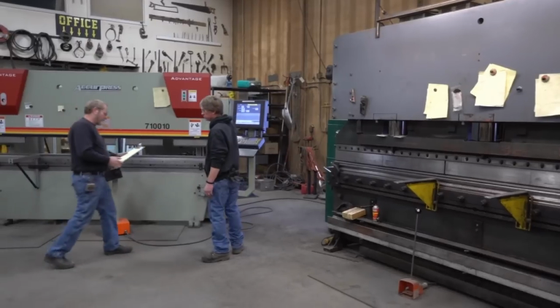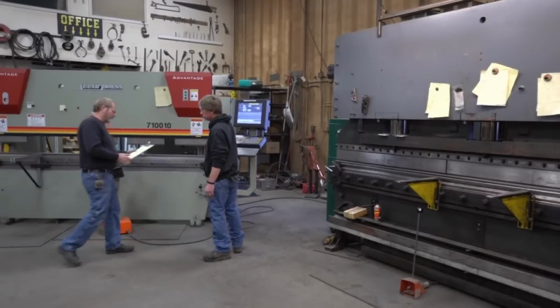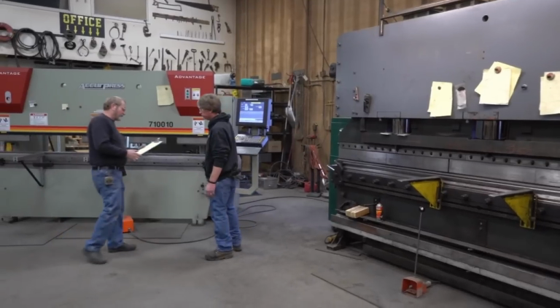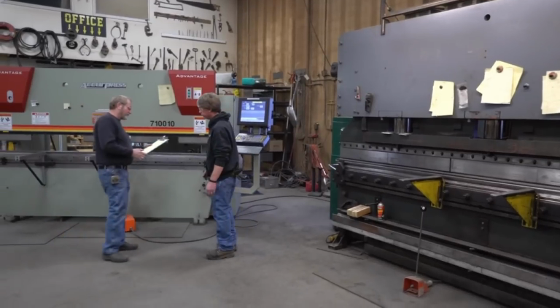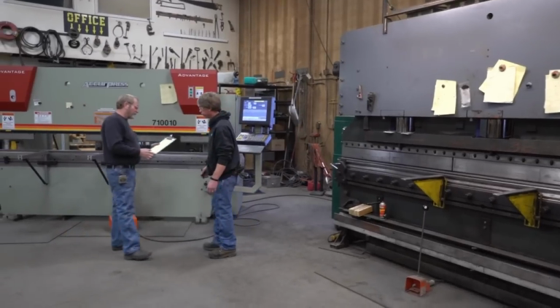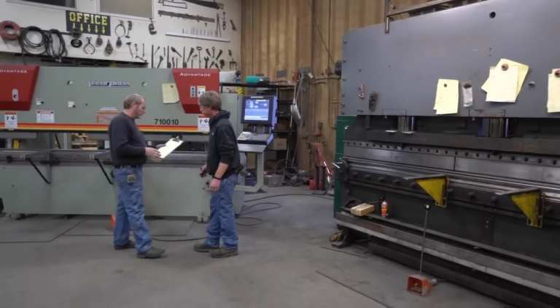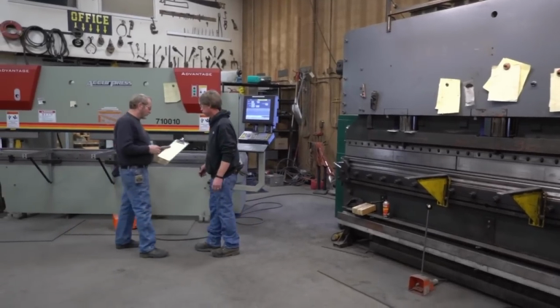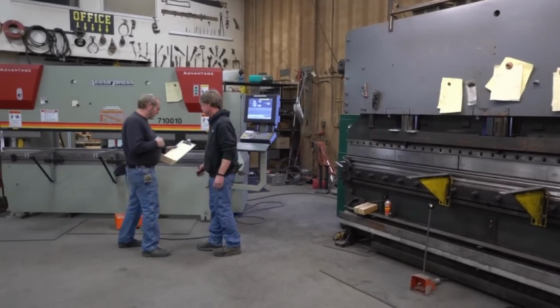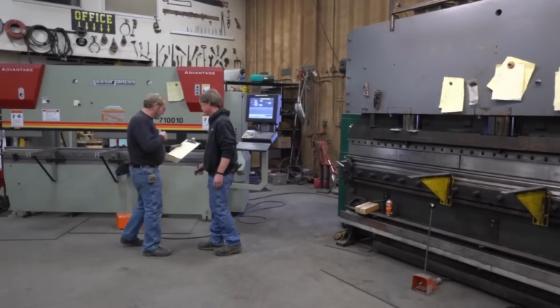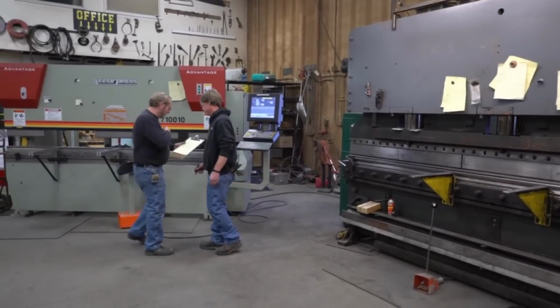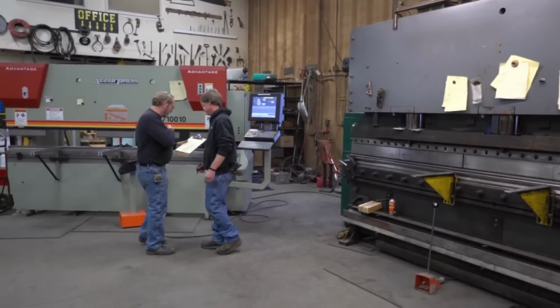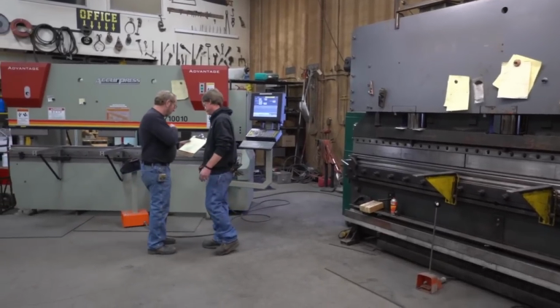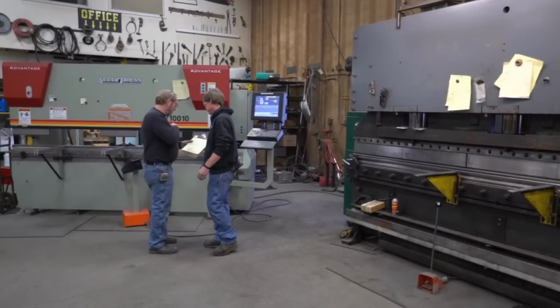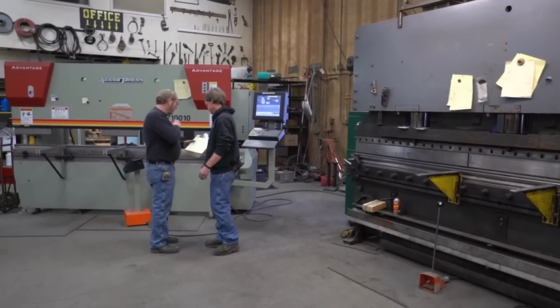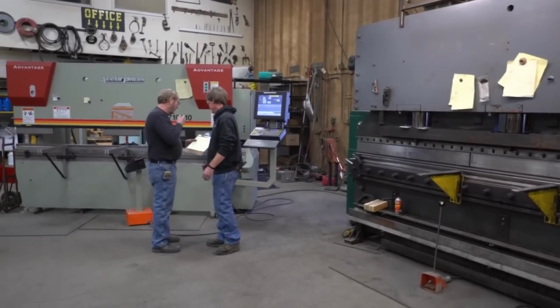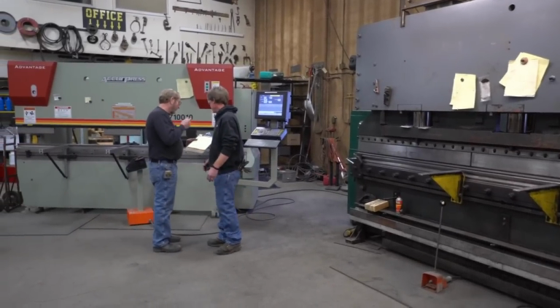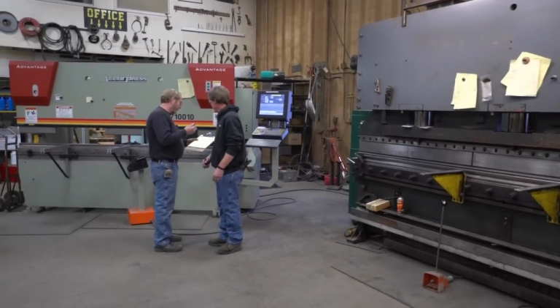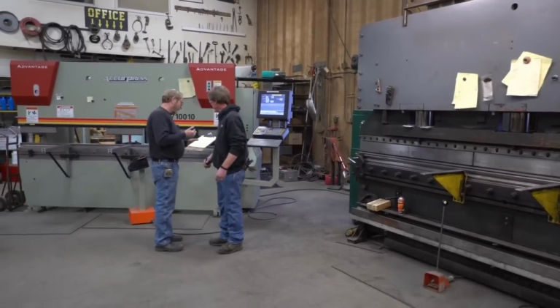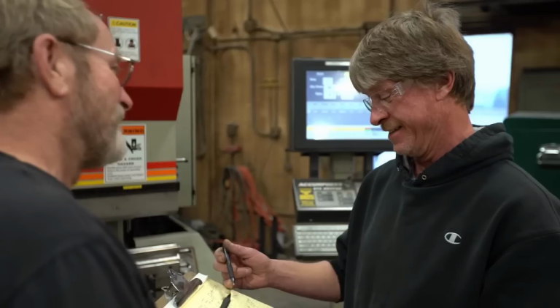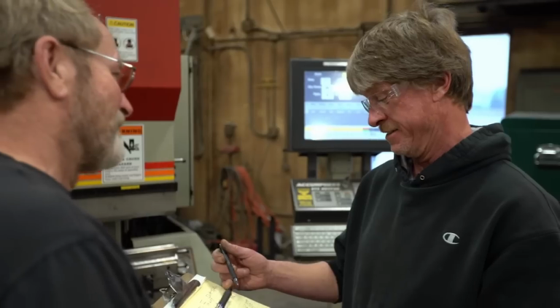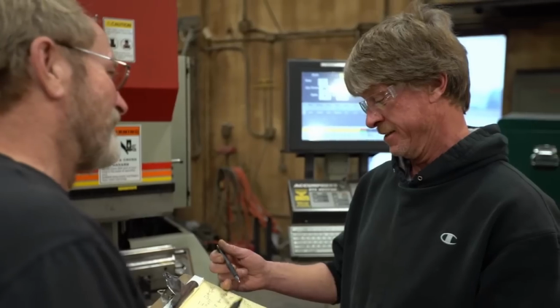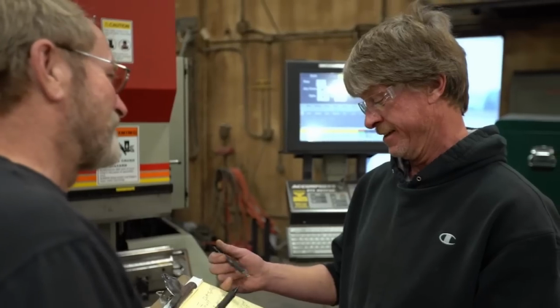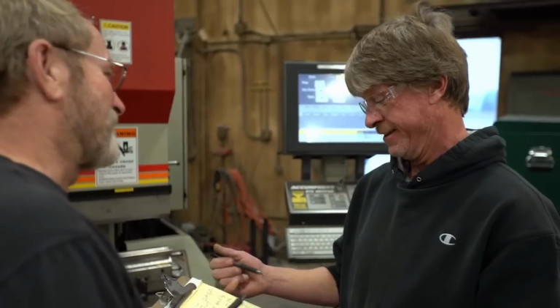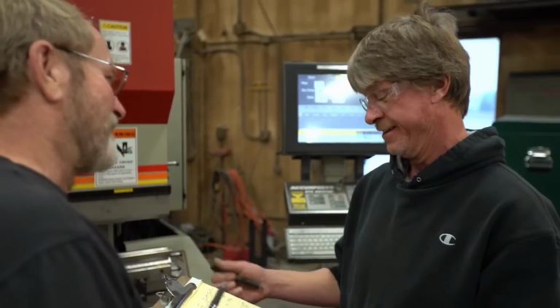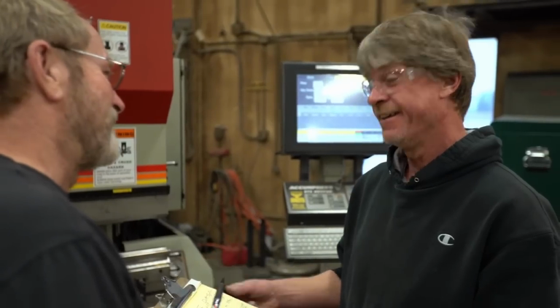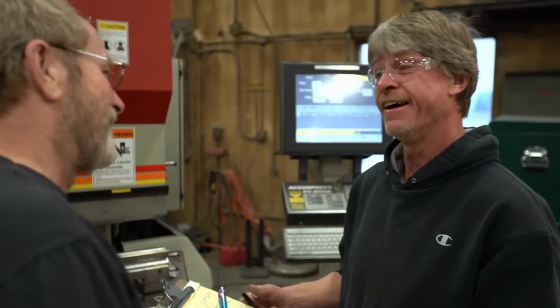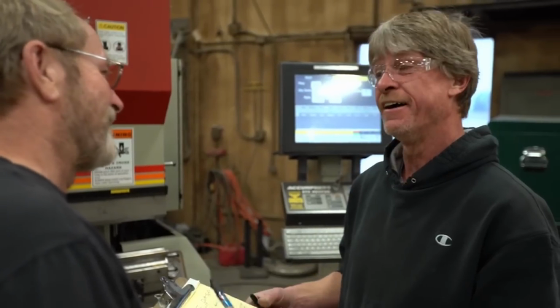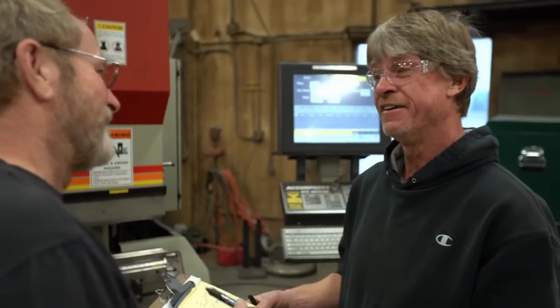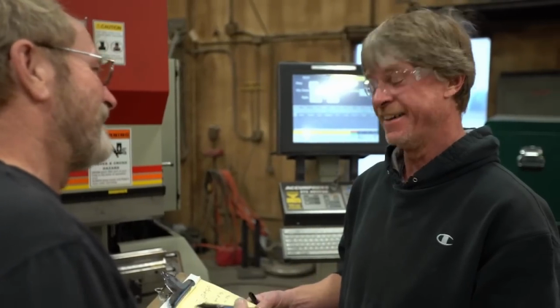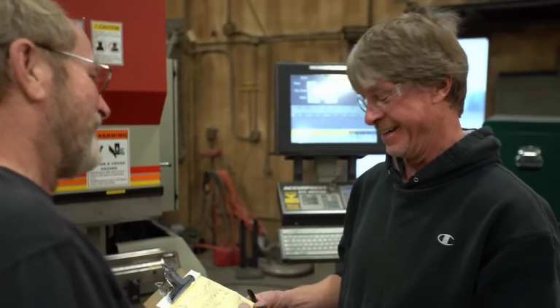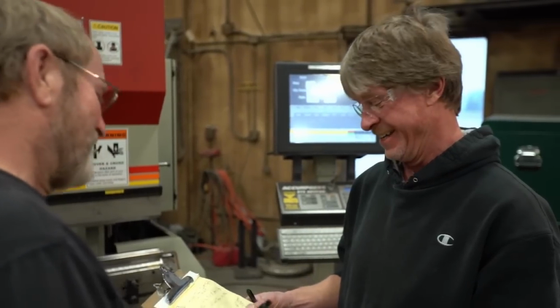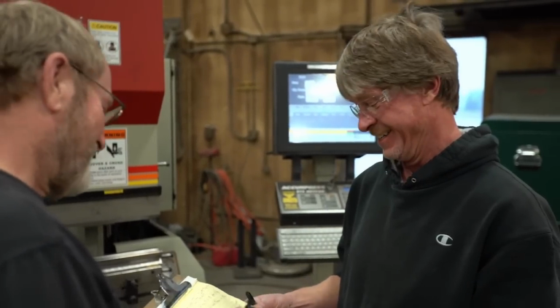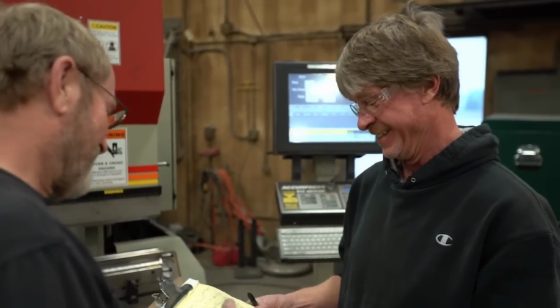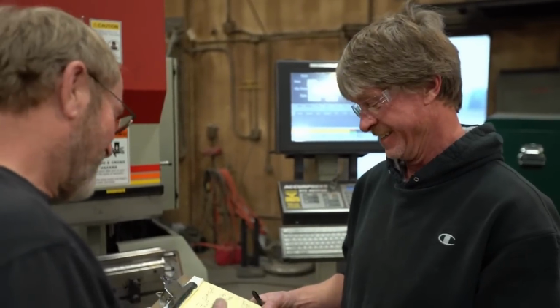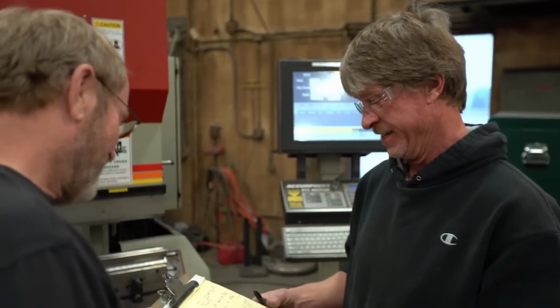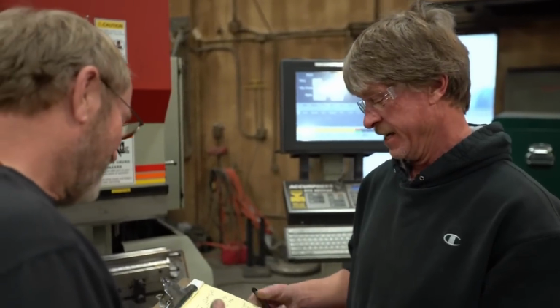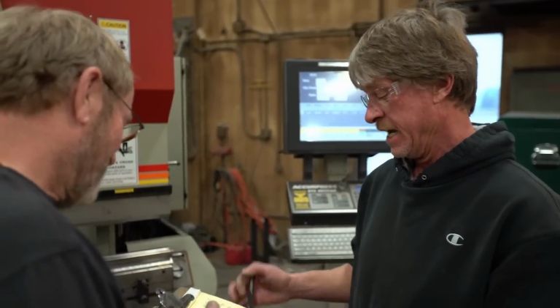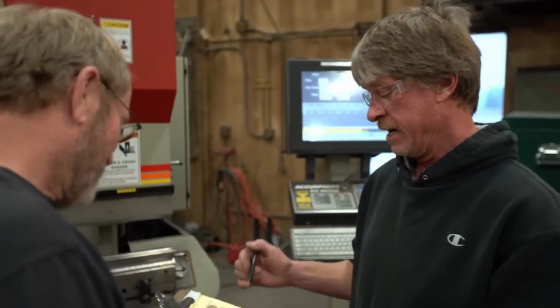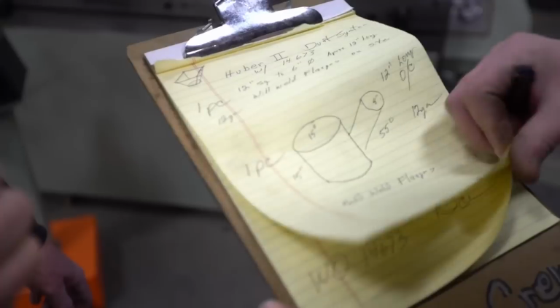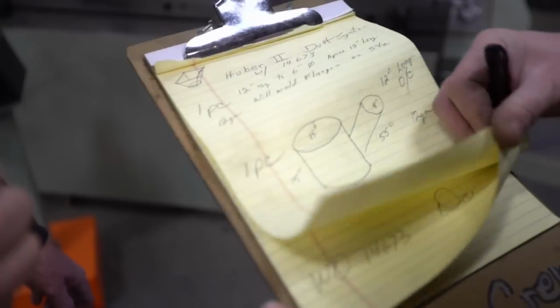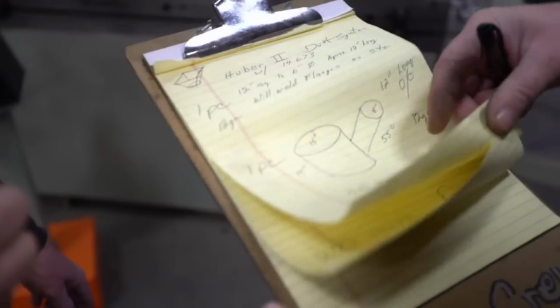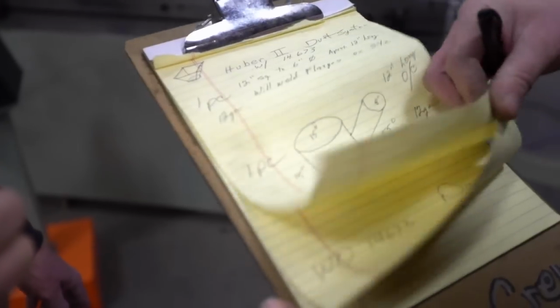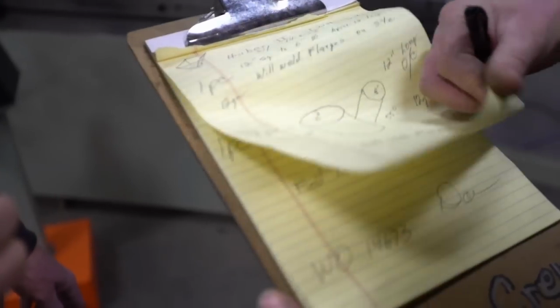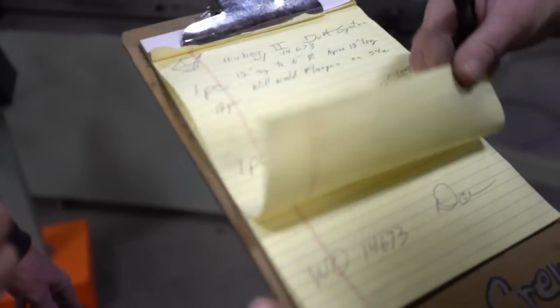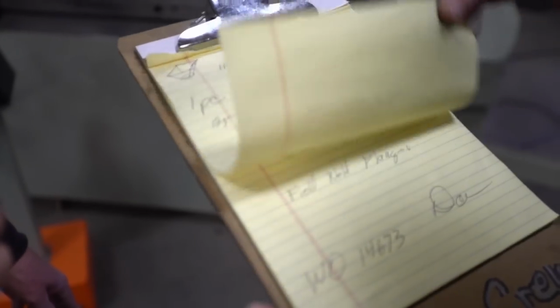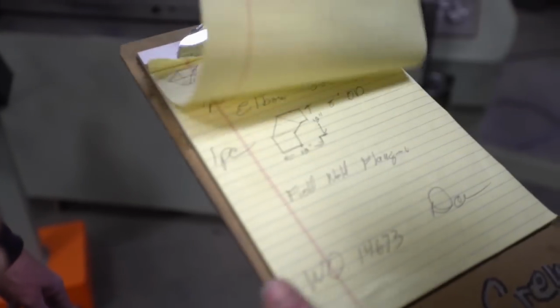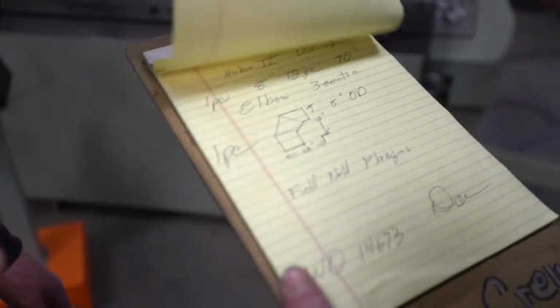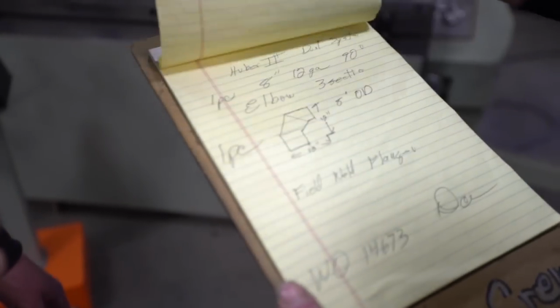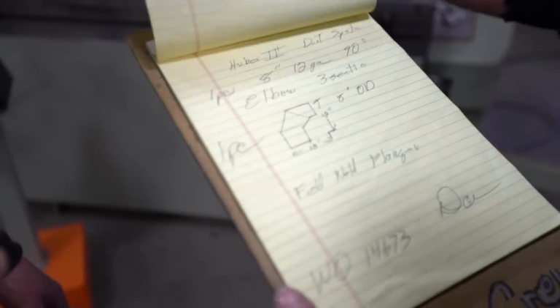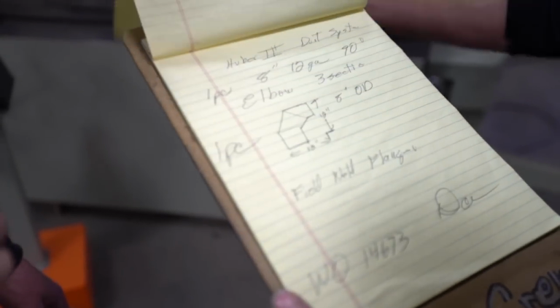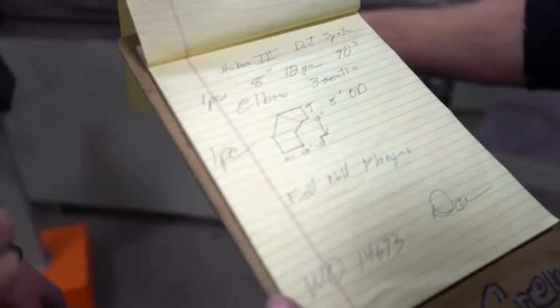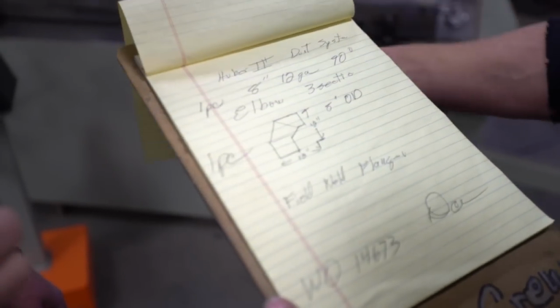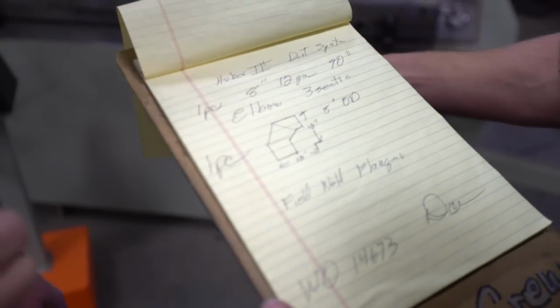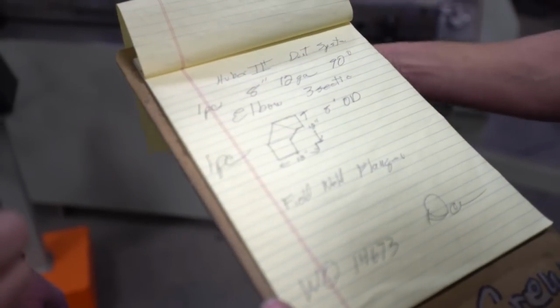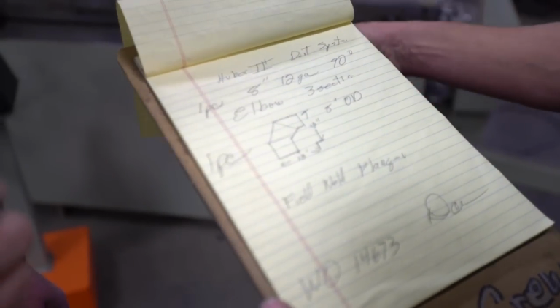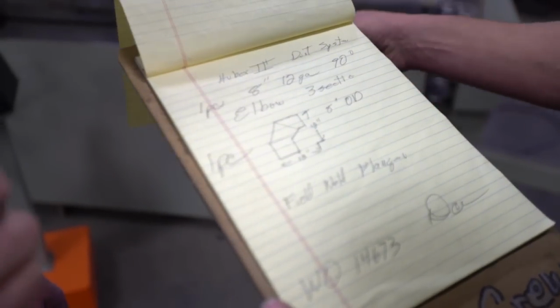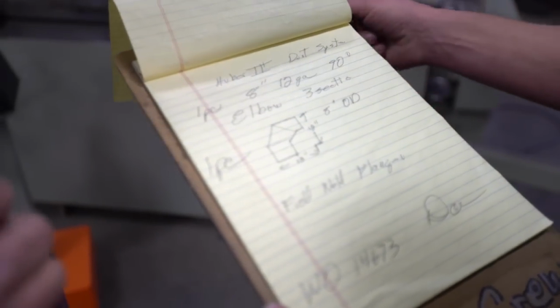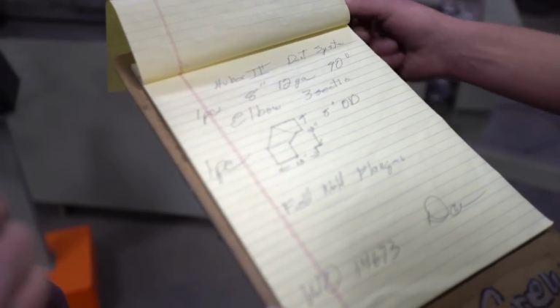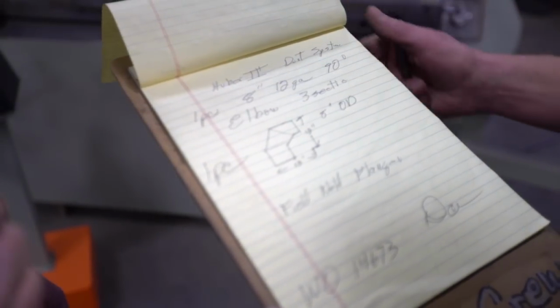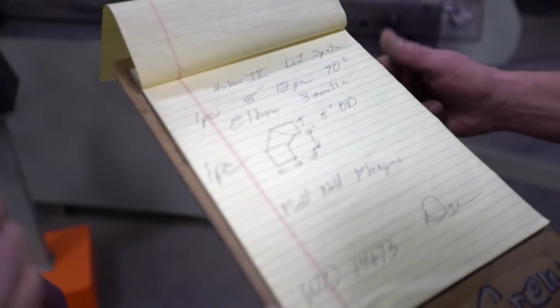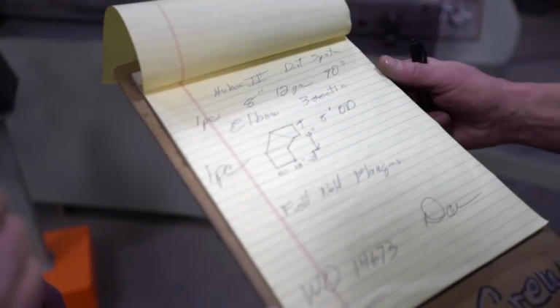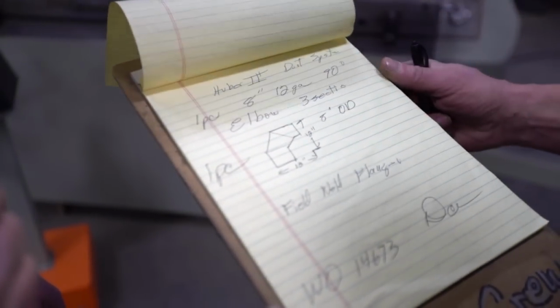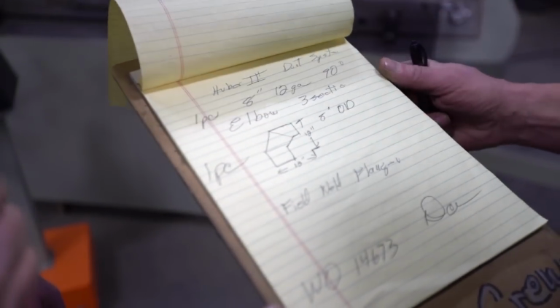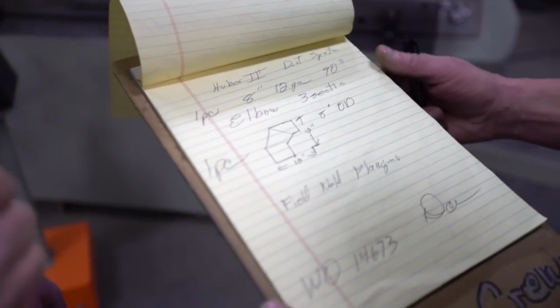Sheet metal experts pride themselves on two things: getting the job done quickly and ensuring accurate fit up in the field.